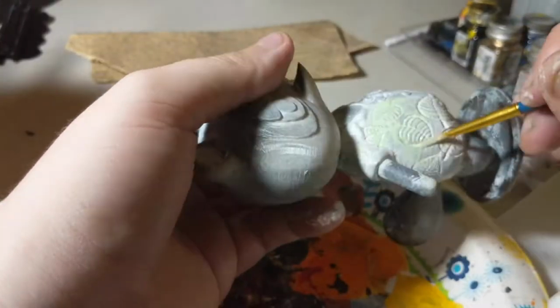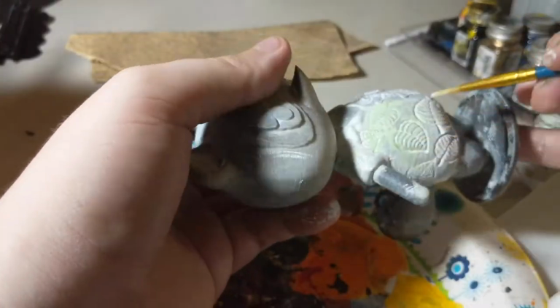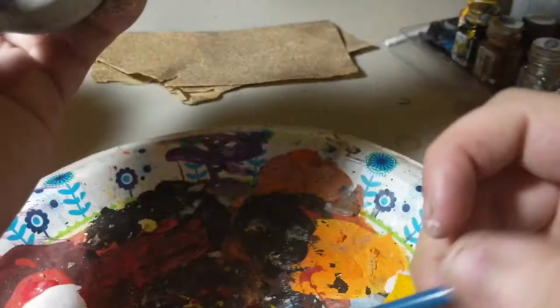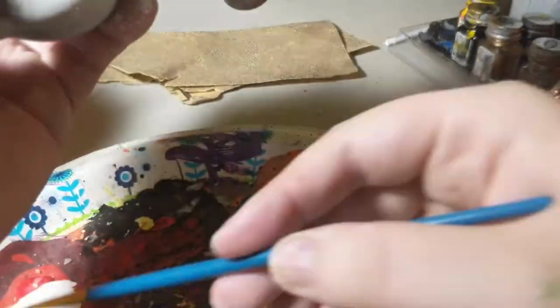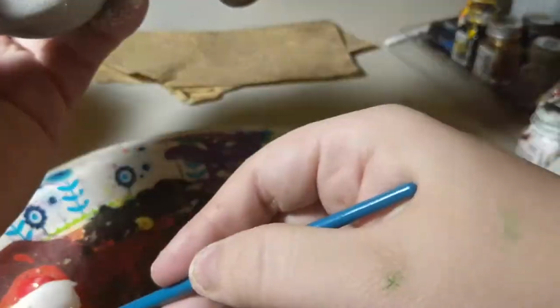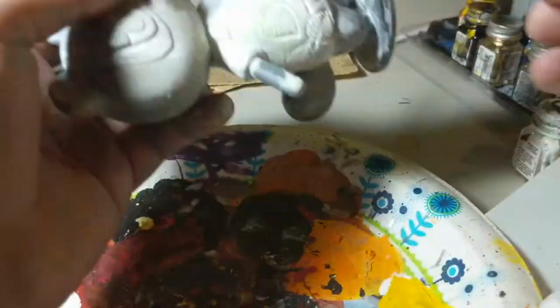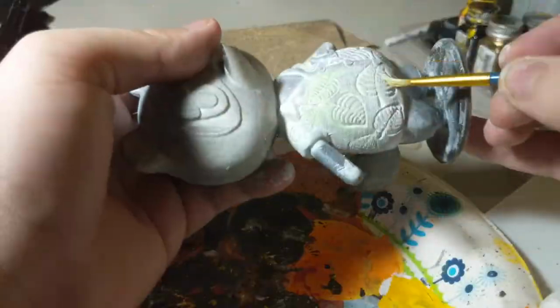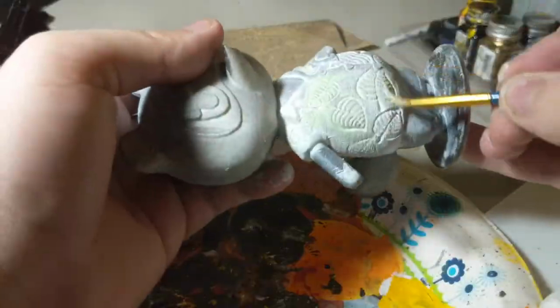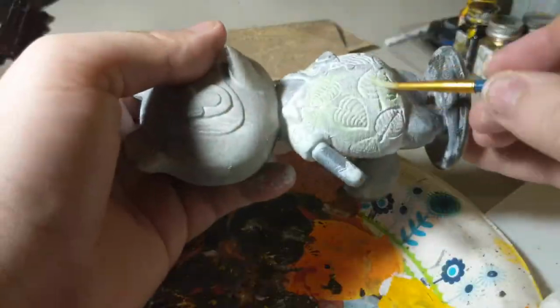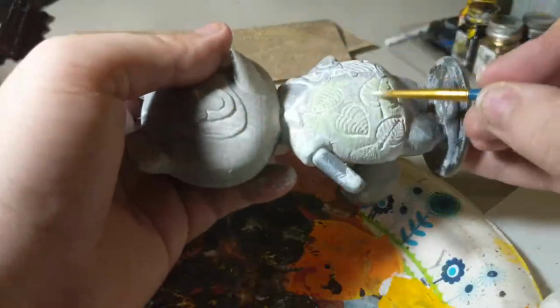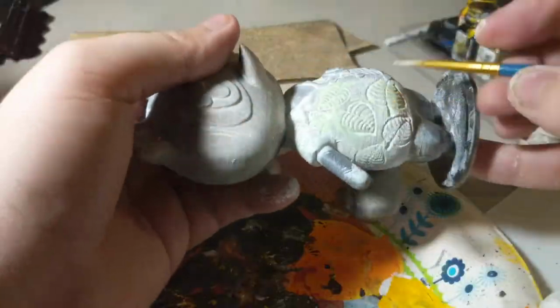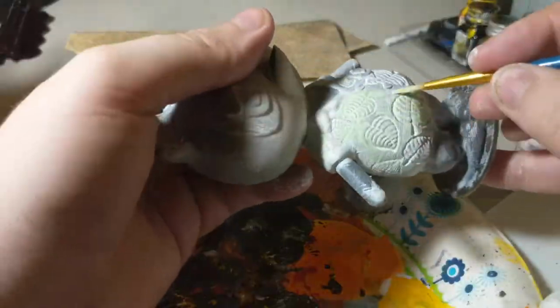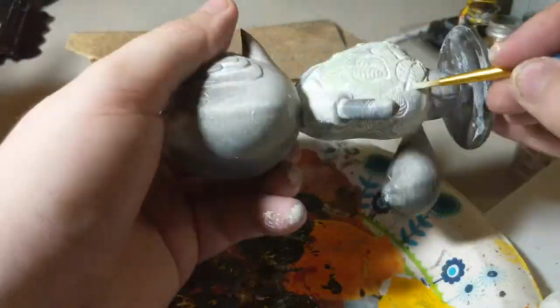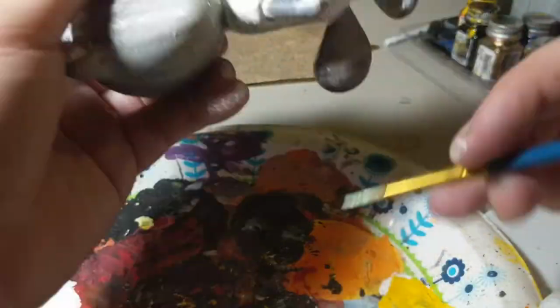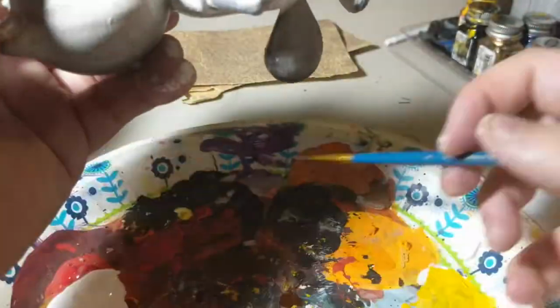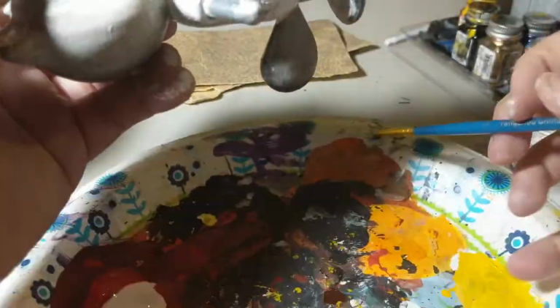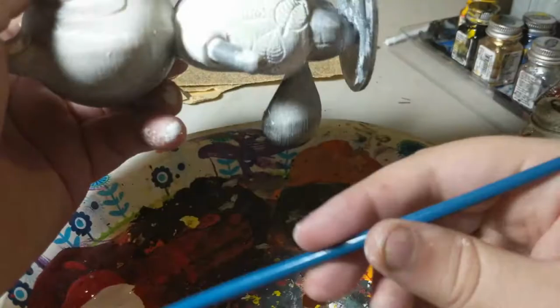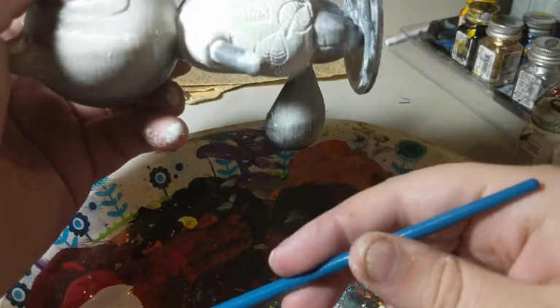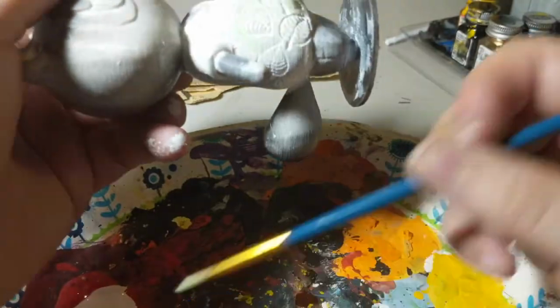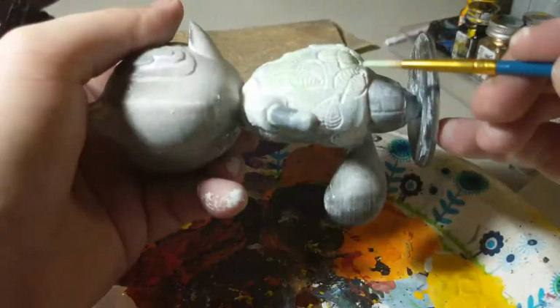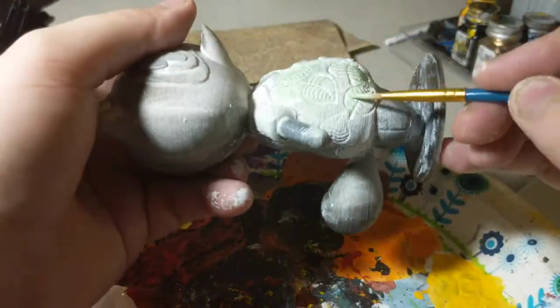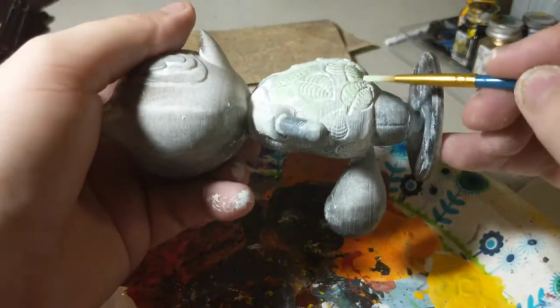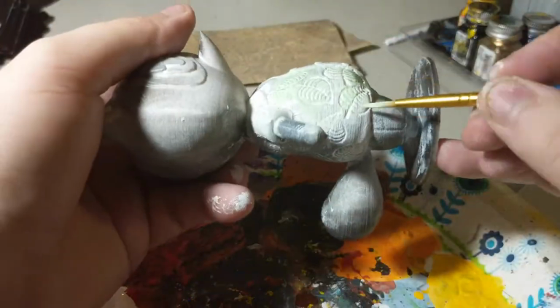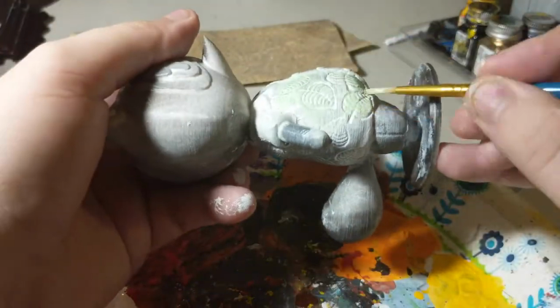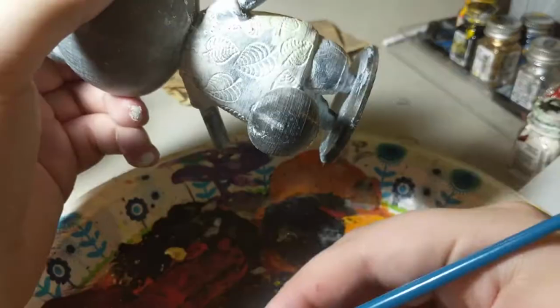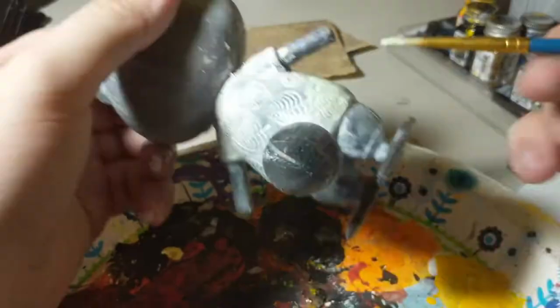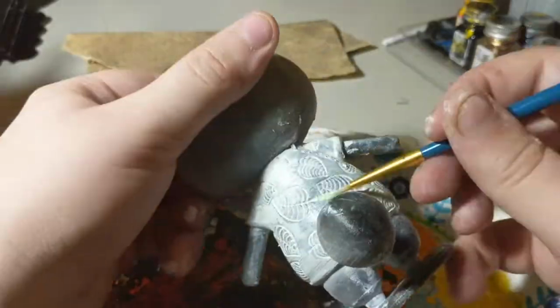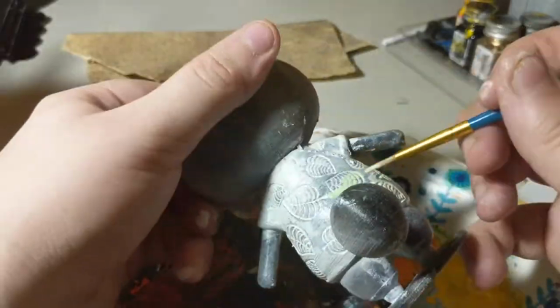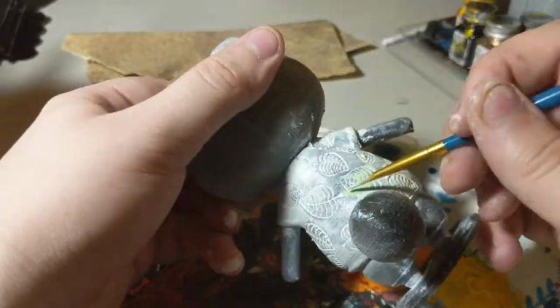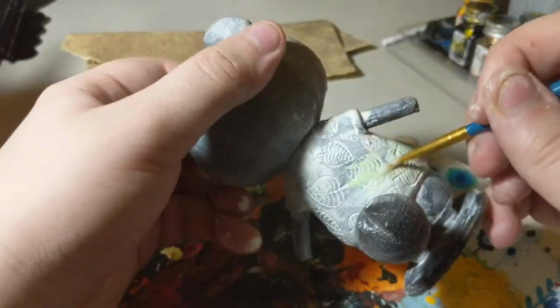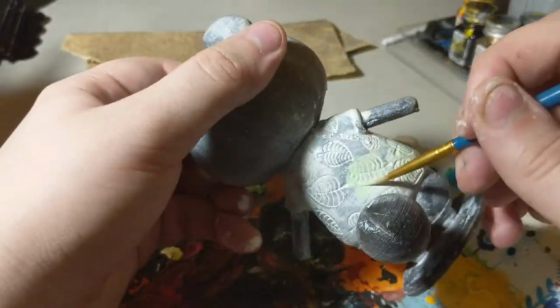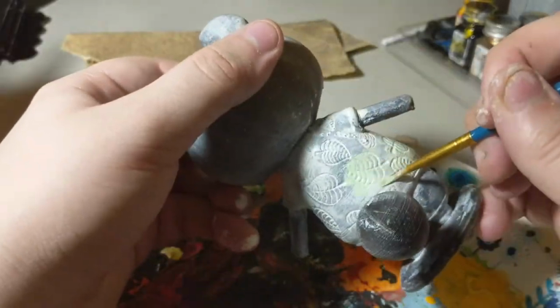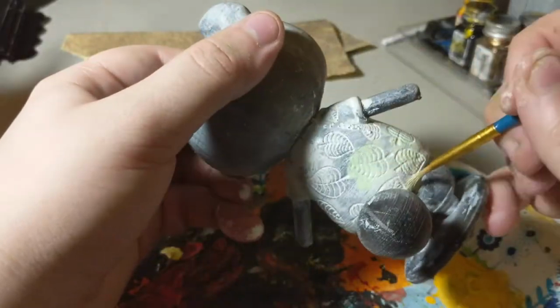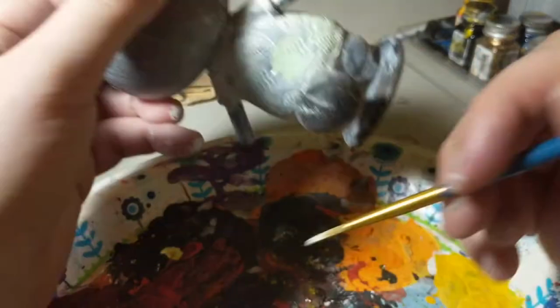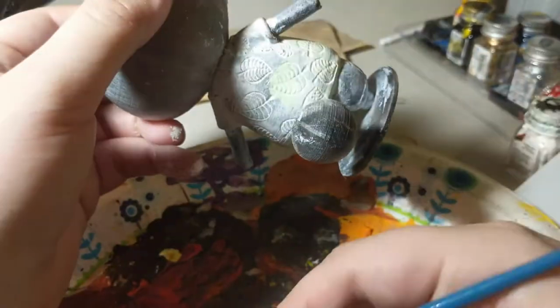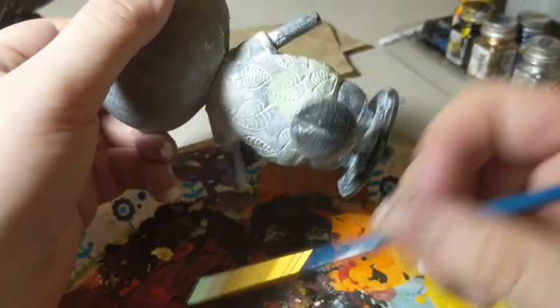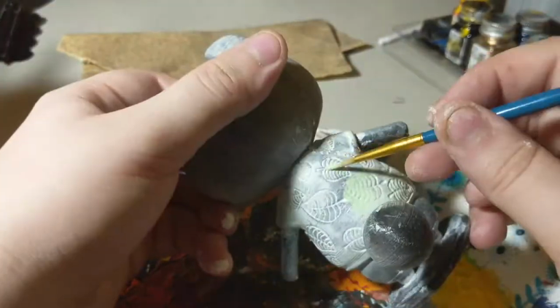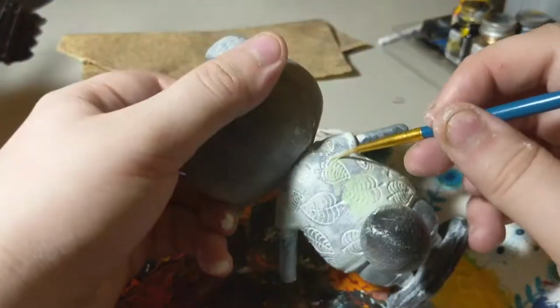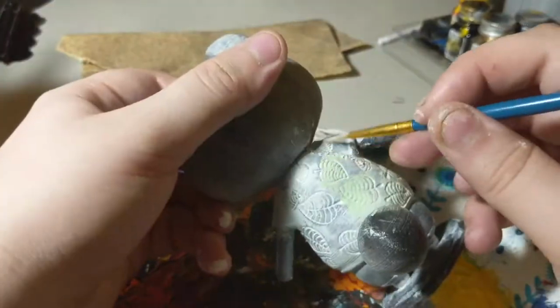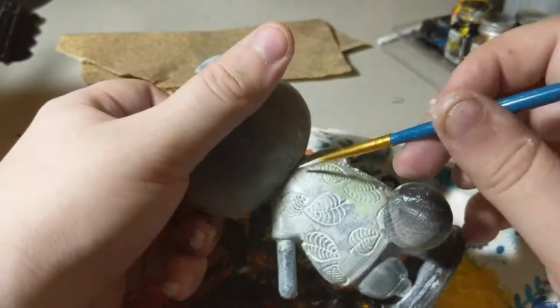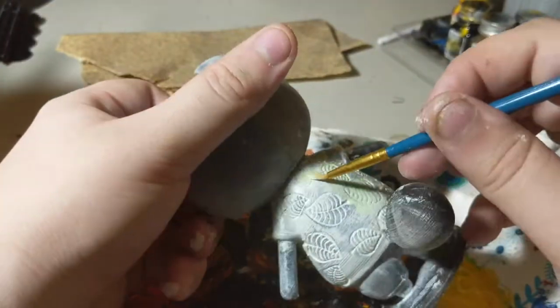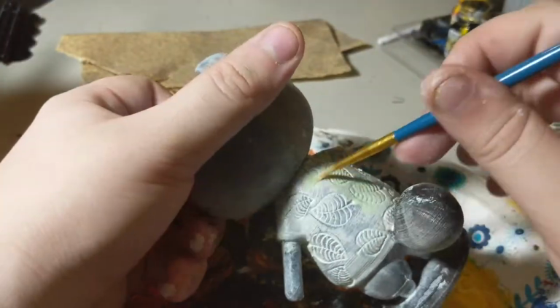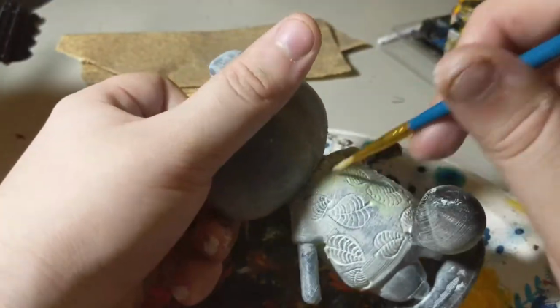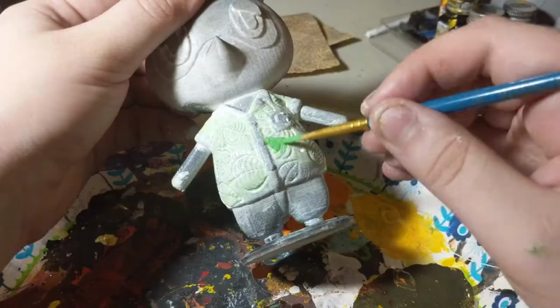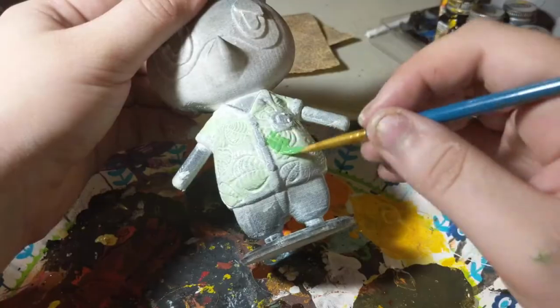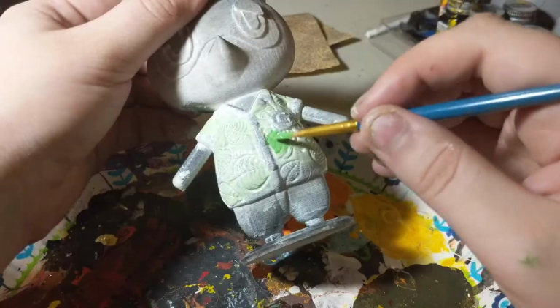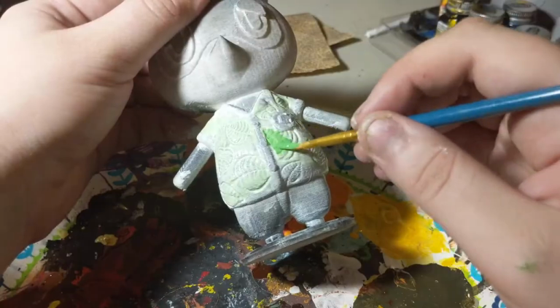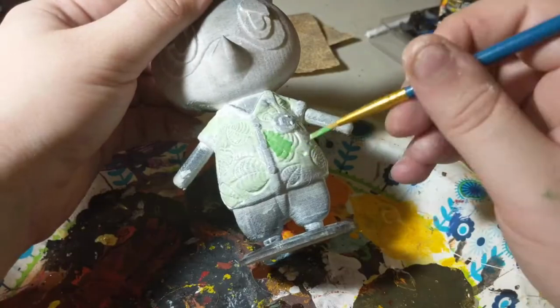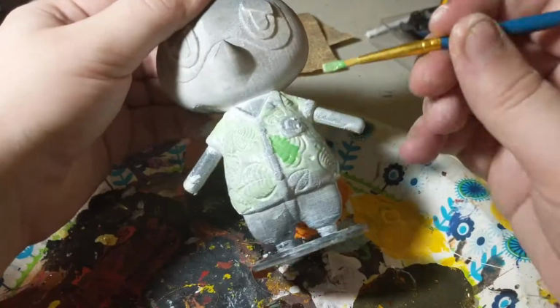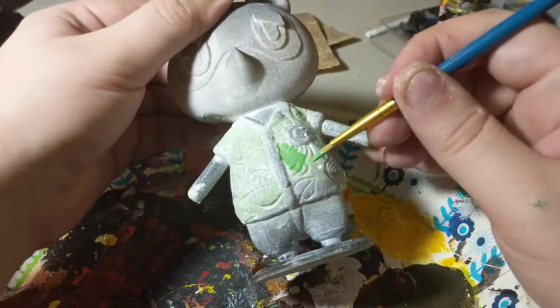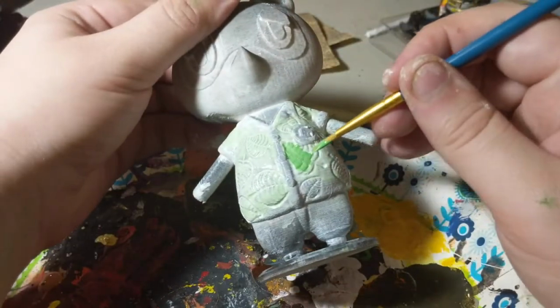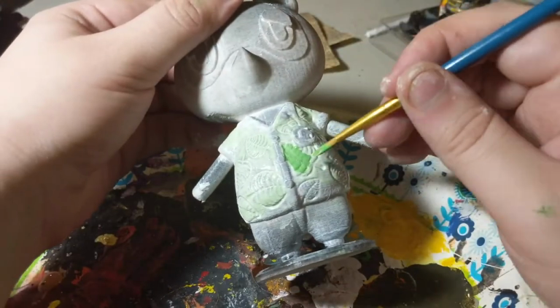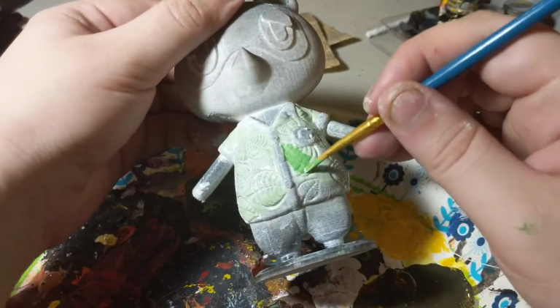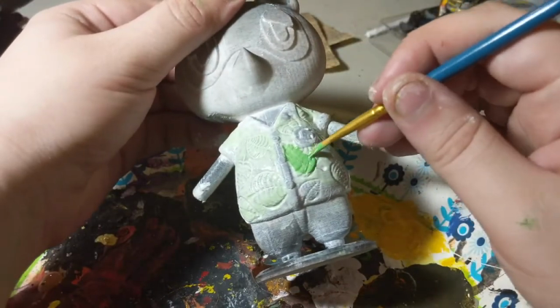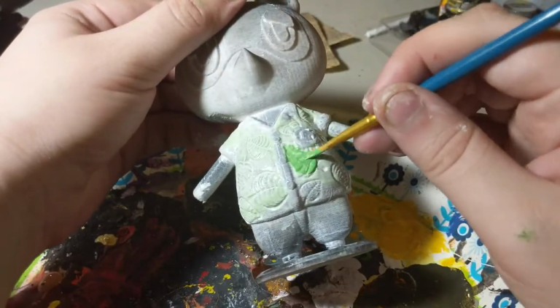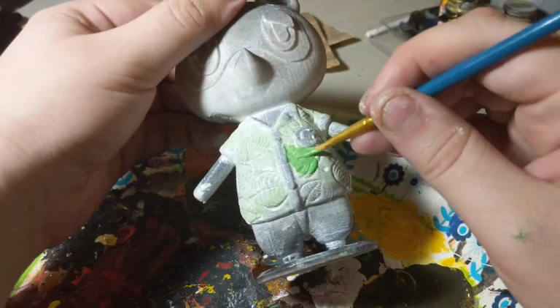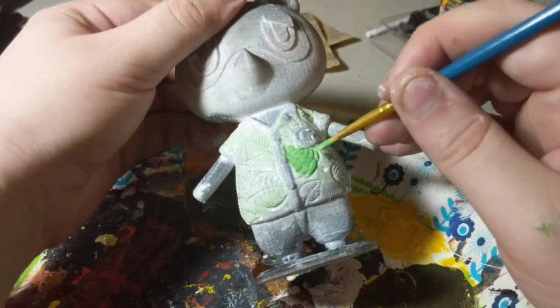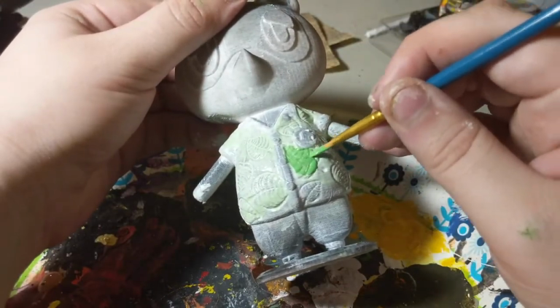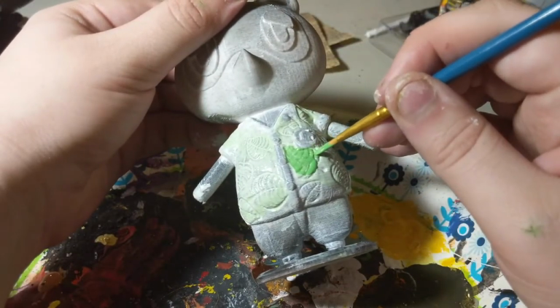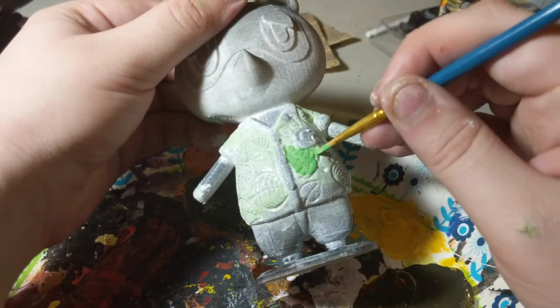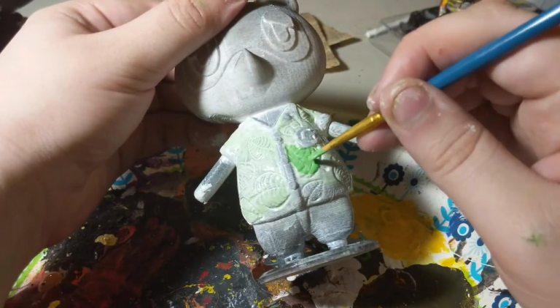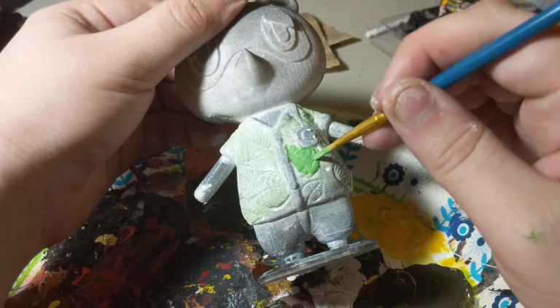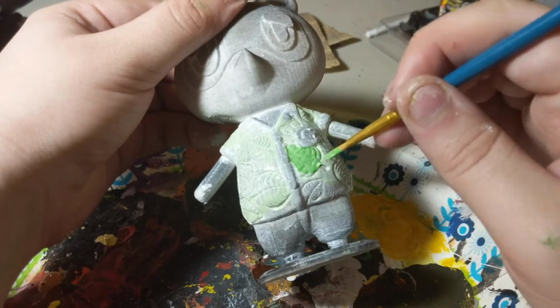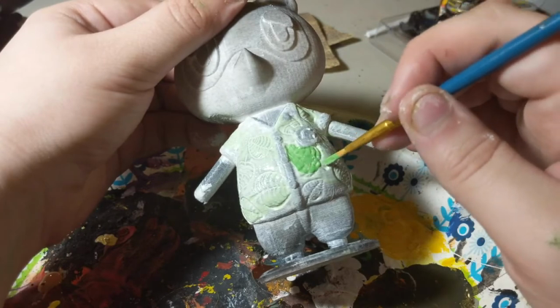I started filling in the little crevices on the leaves on his shirt with a light green and then again with a dark green.